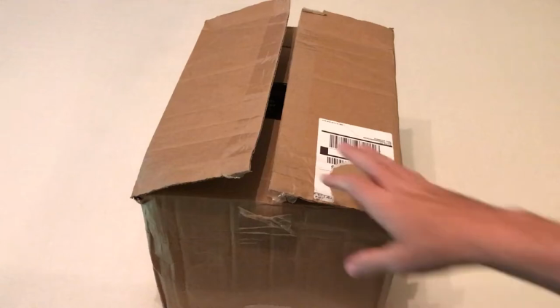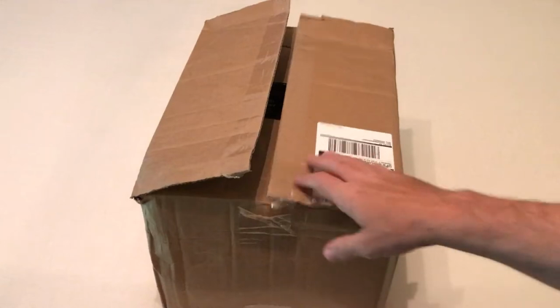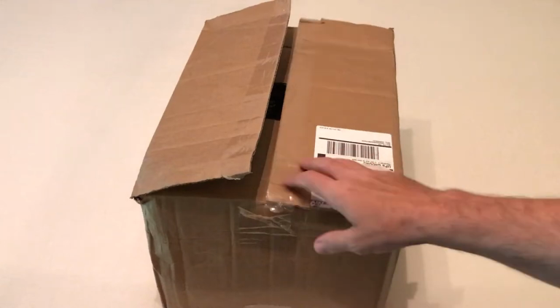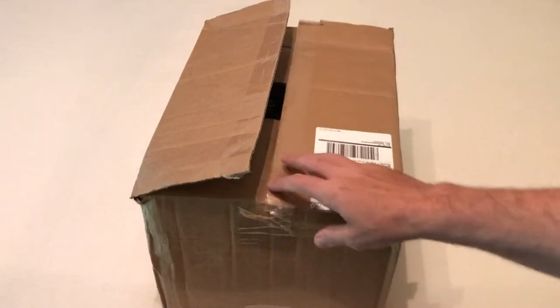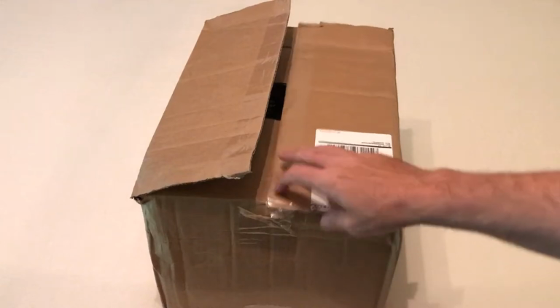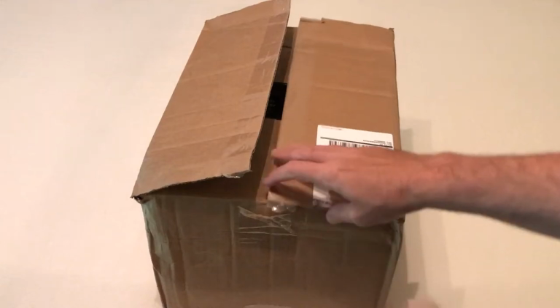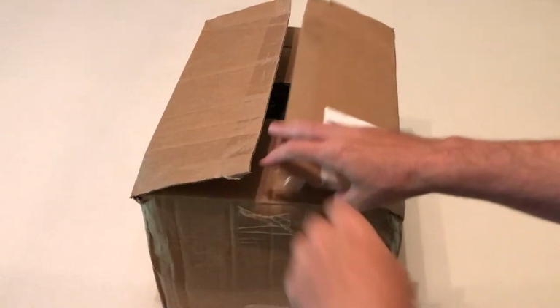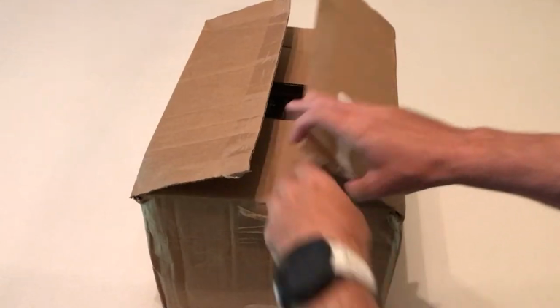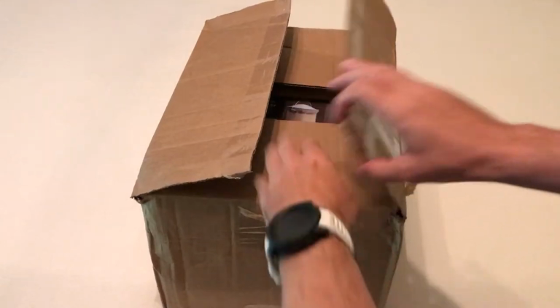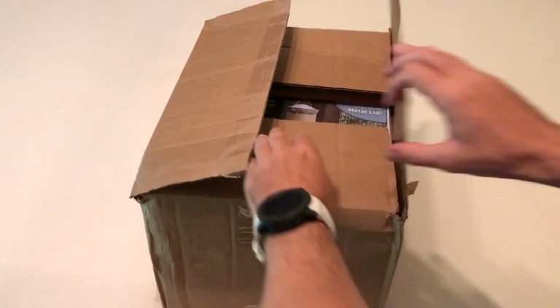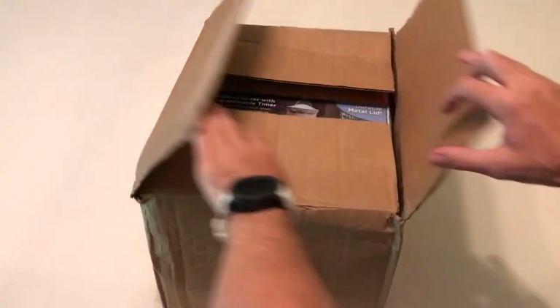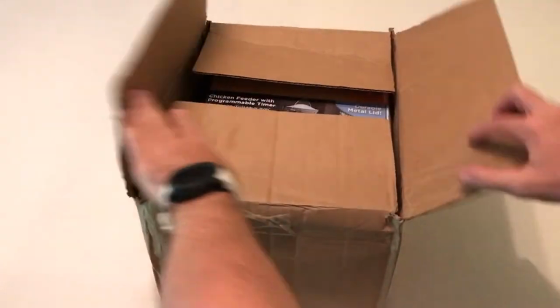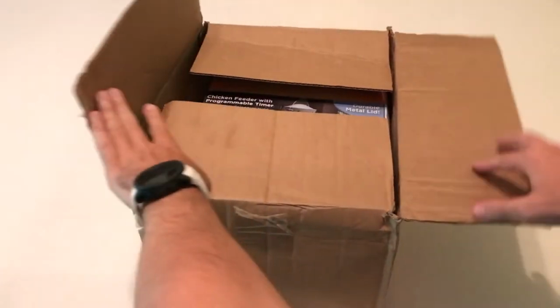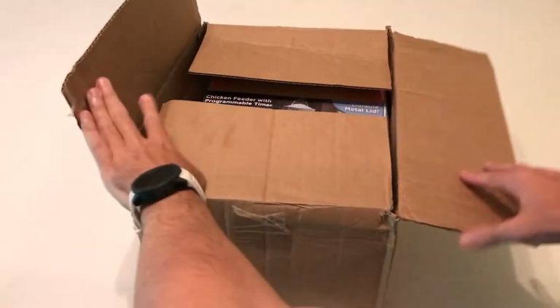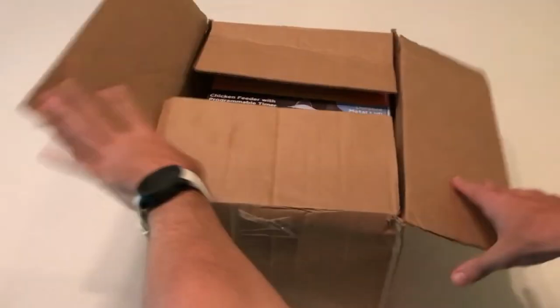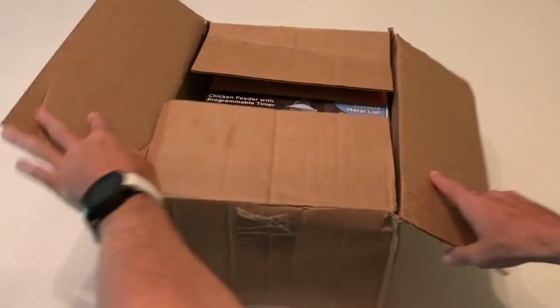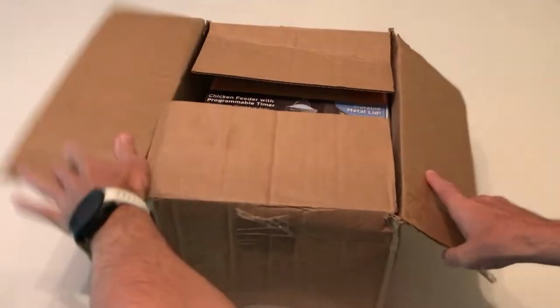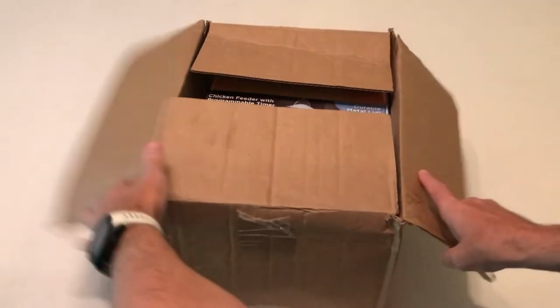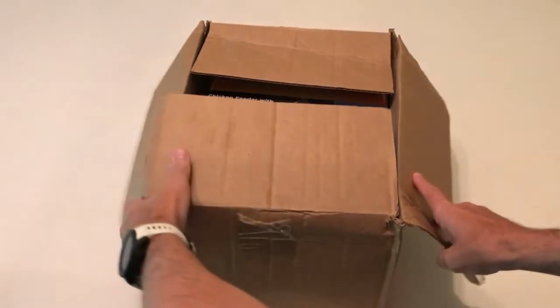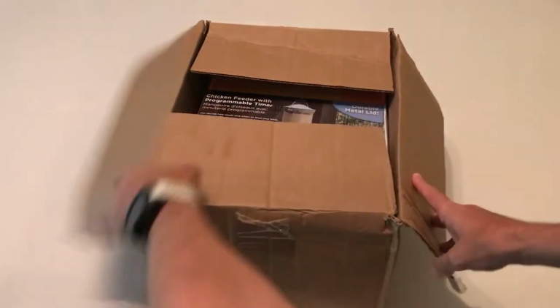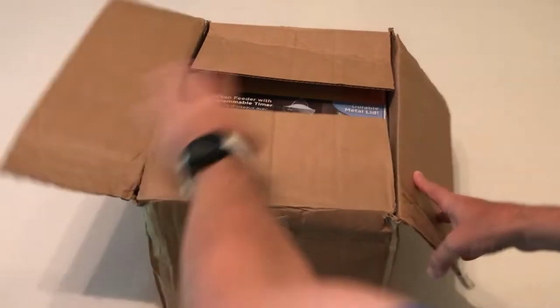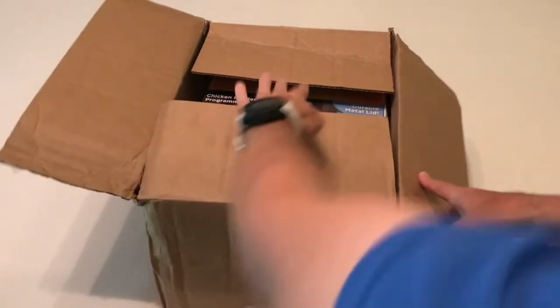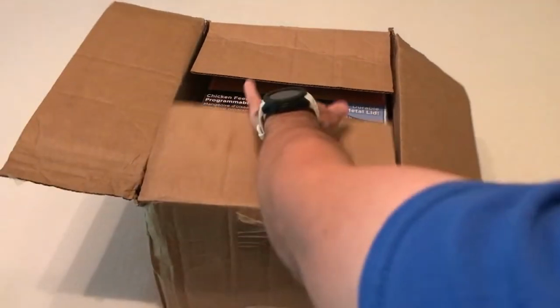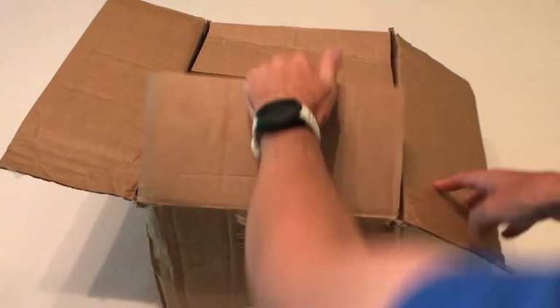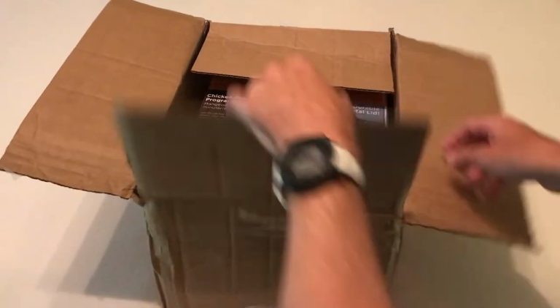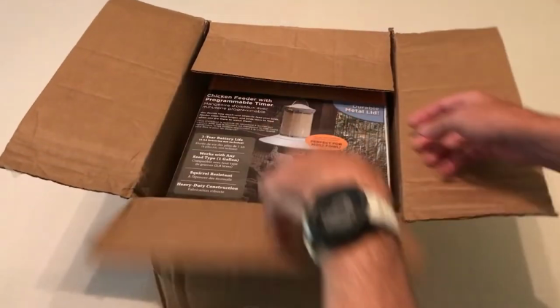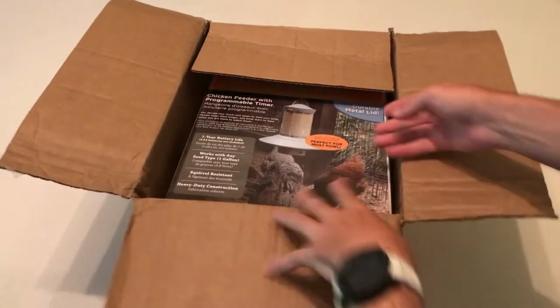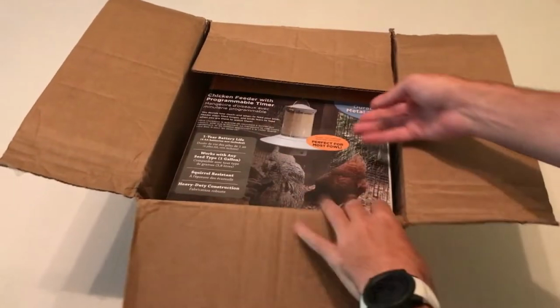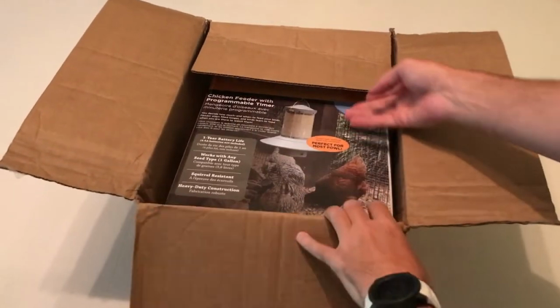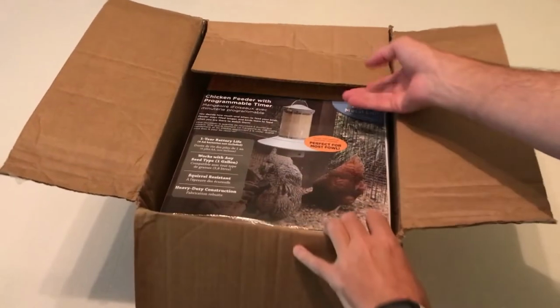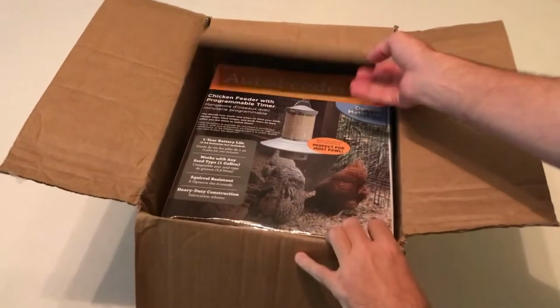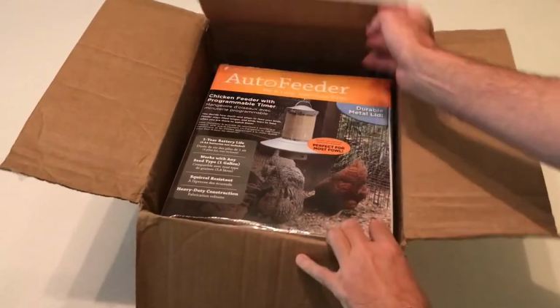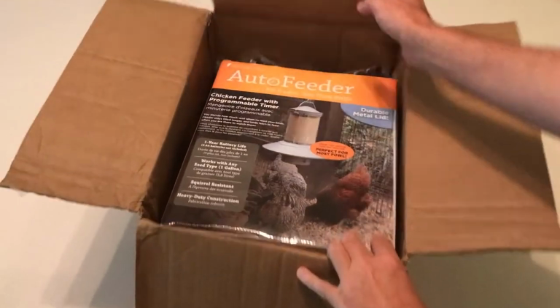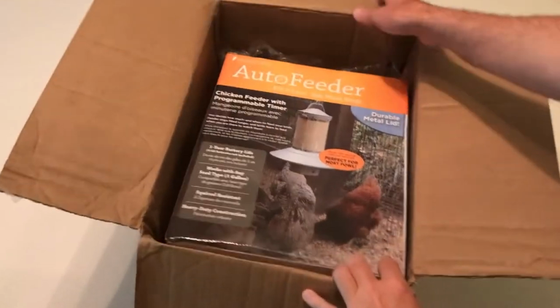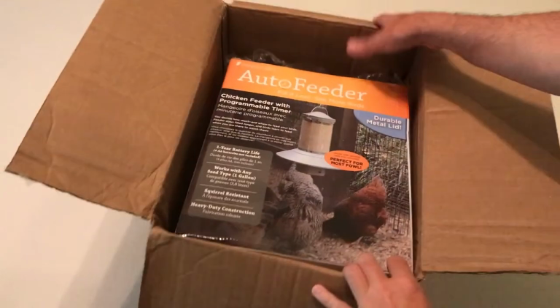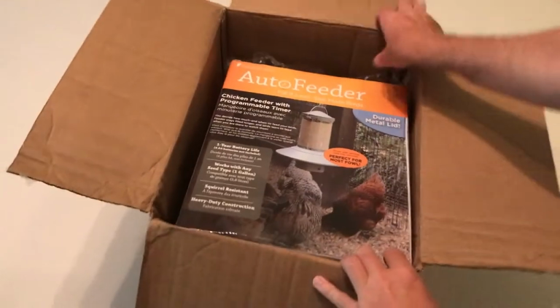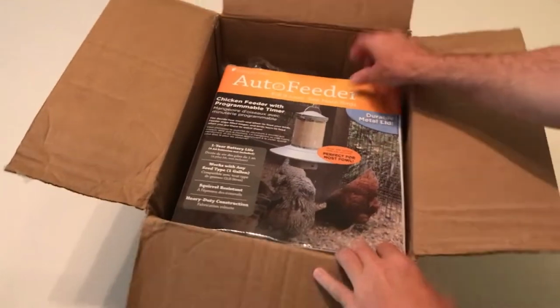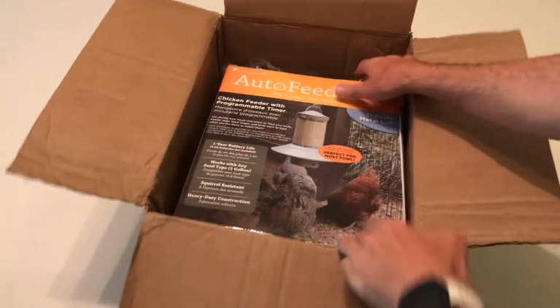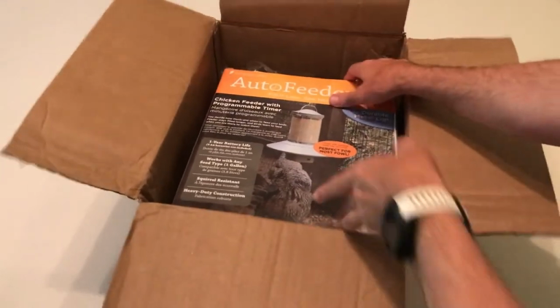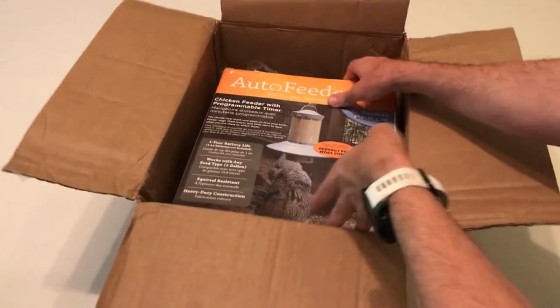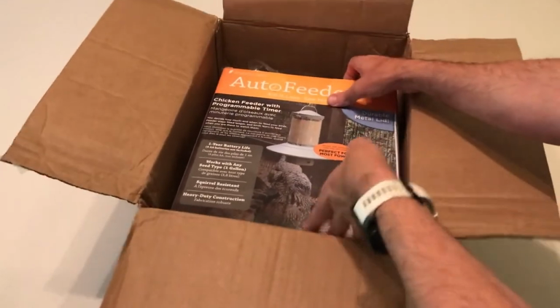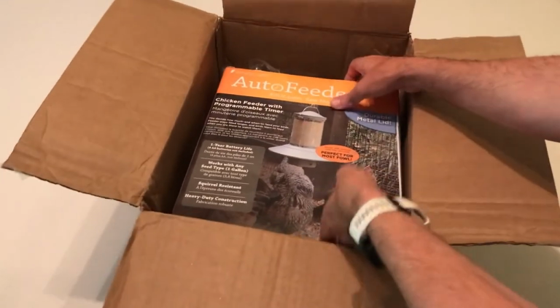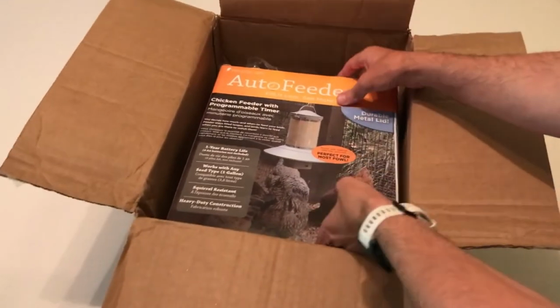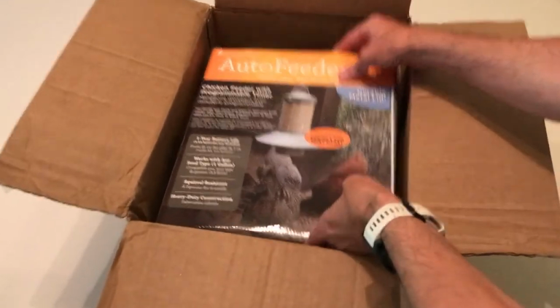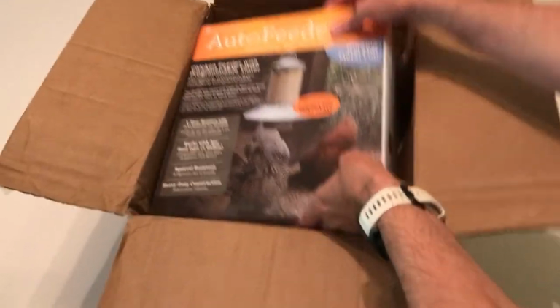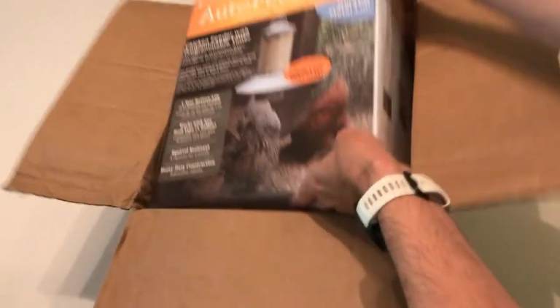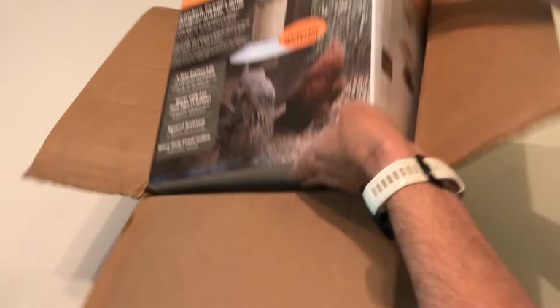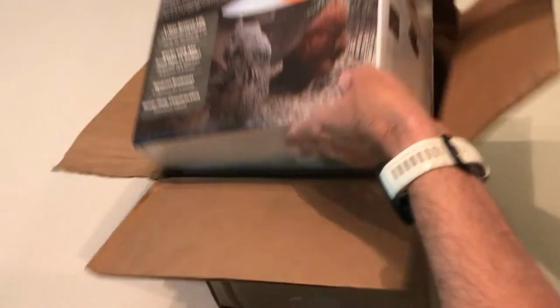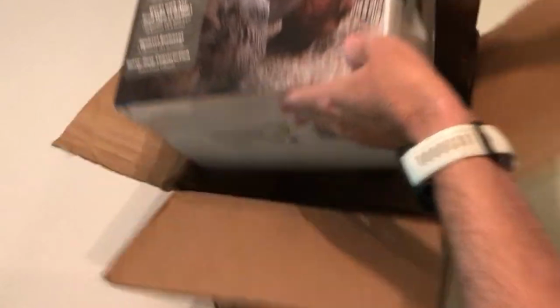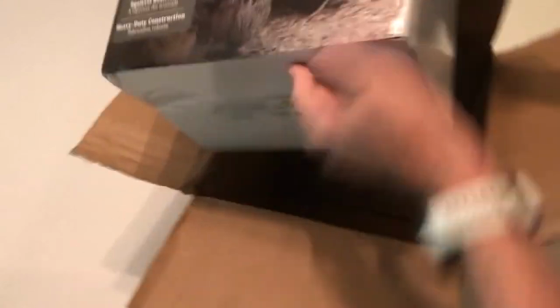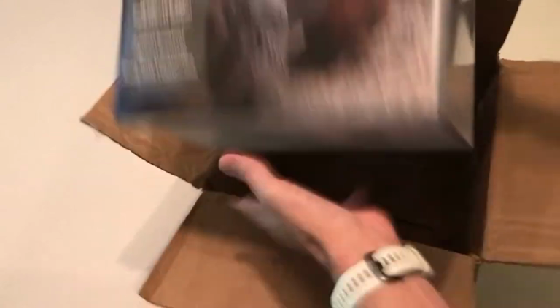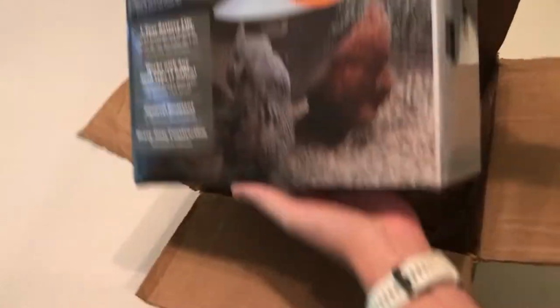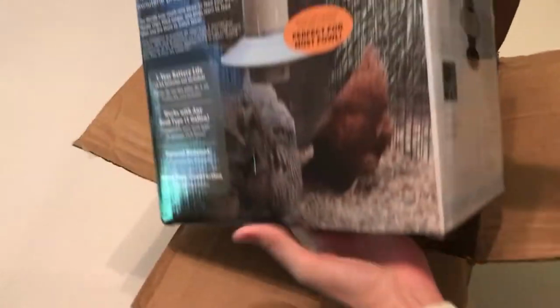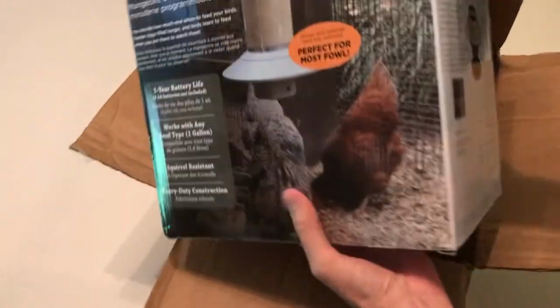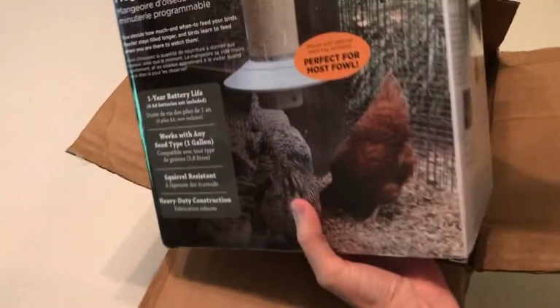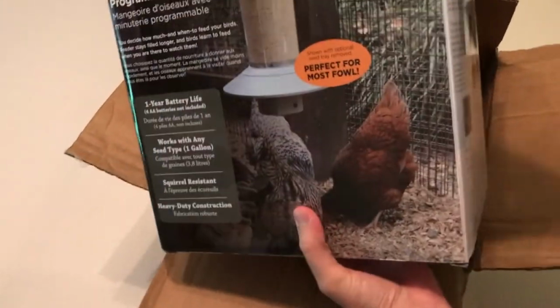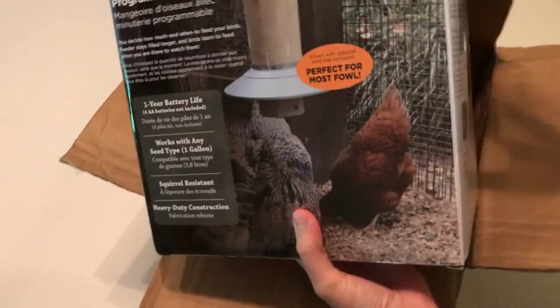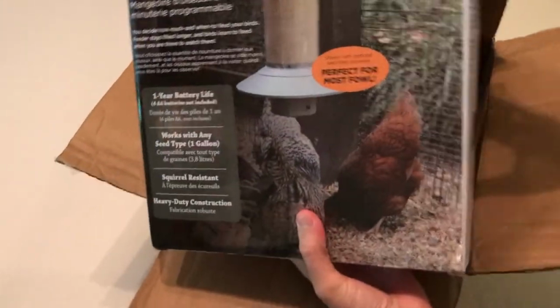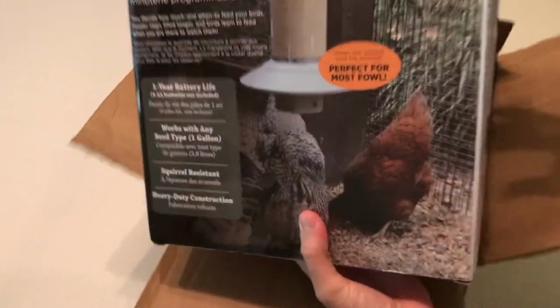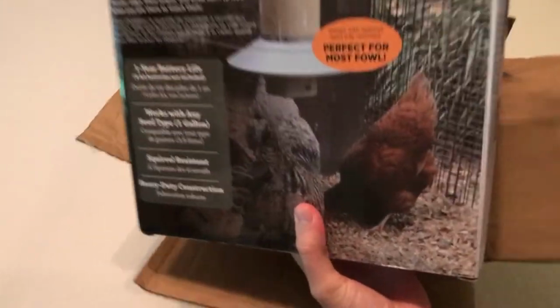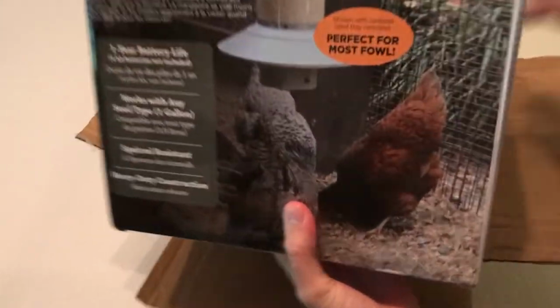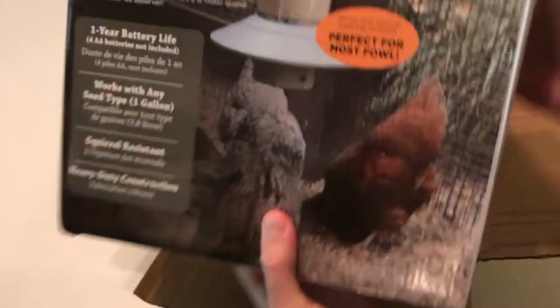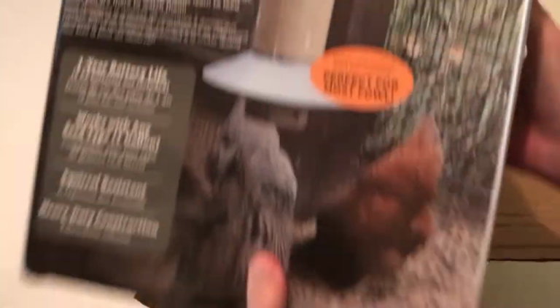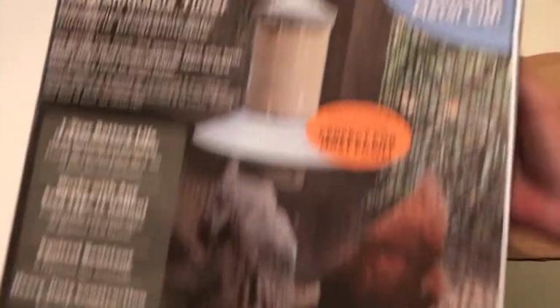Hey everybody, today I'm going to be doing an unboxing video of my latest purchase. Wow, this thing is big.